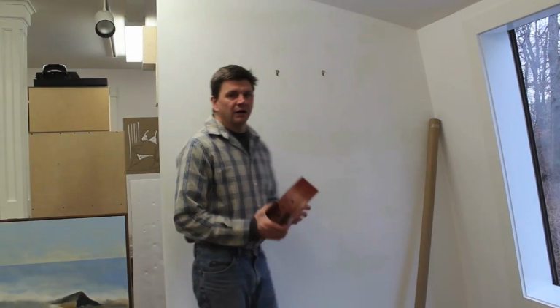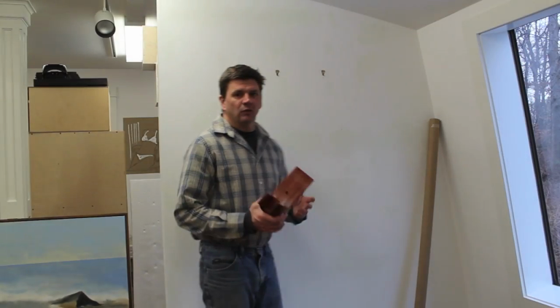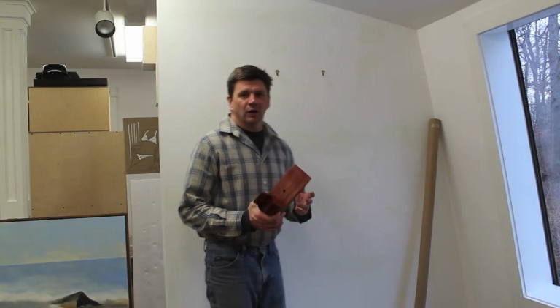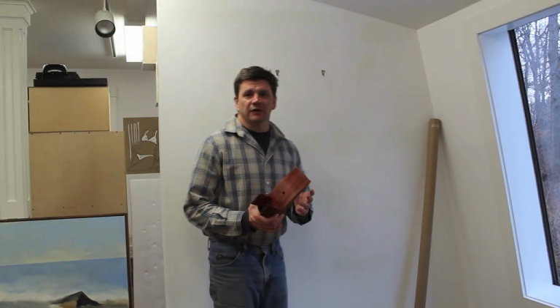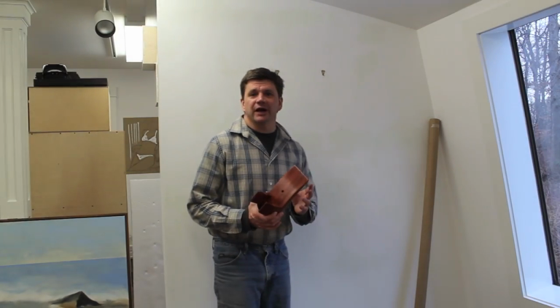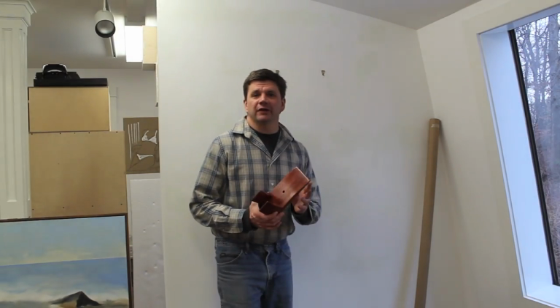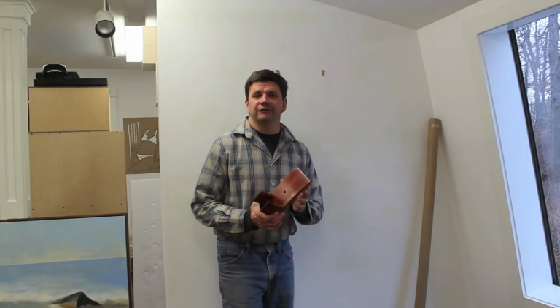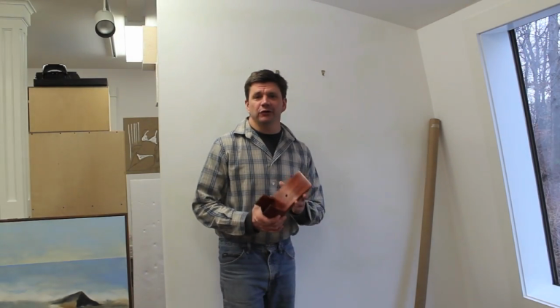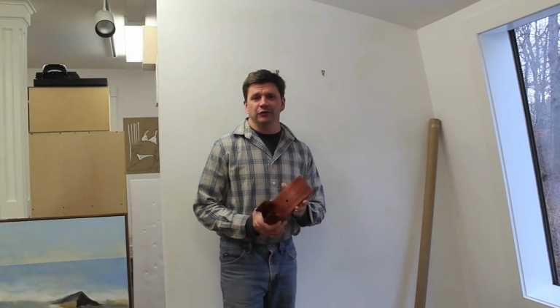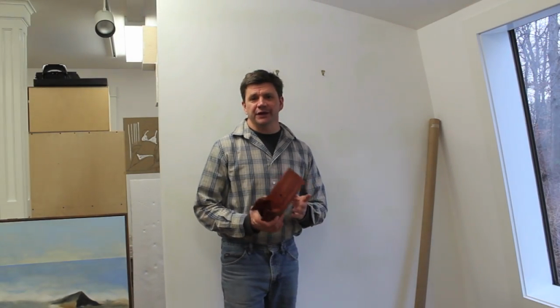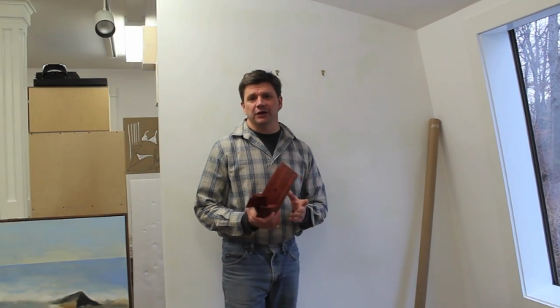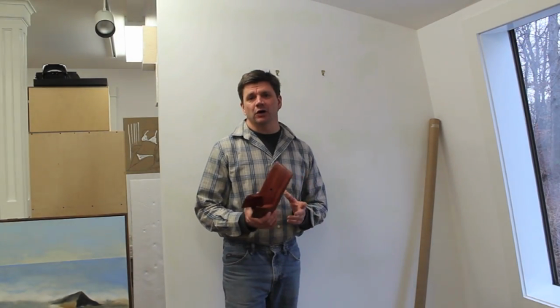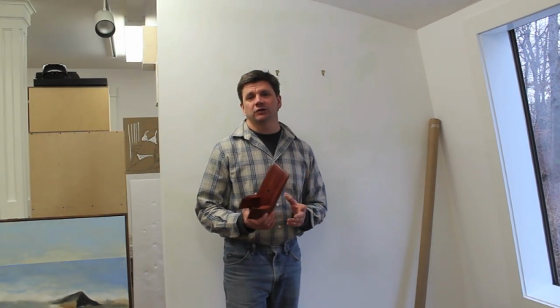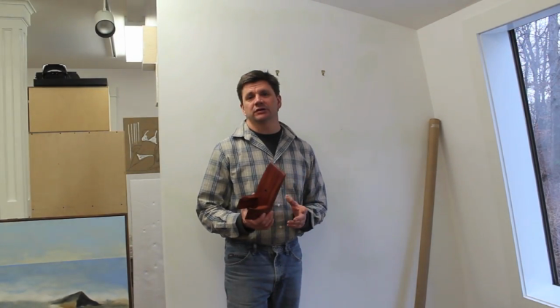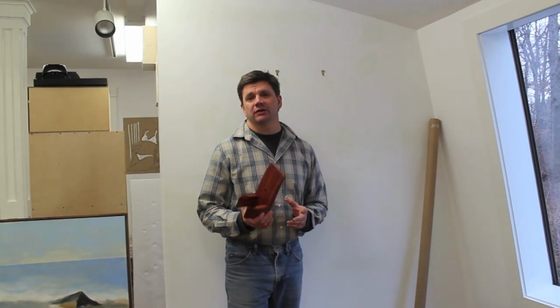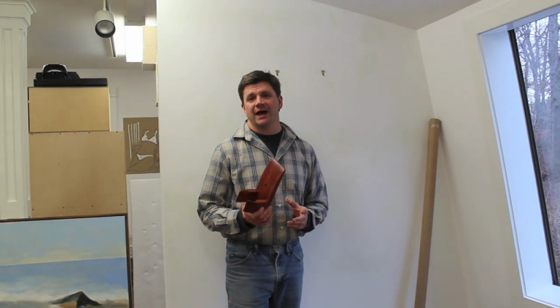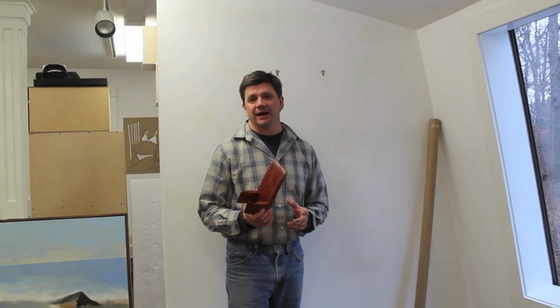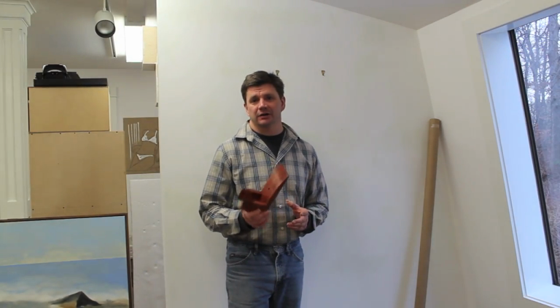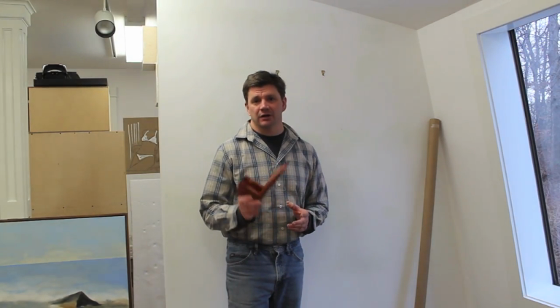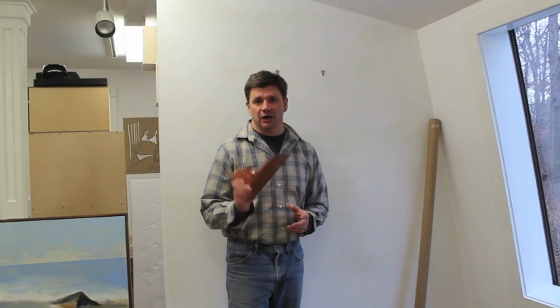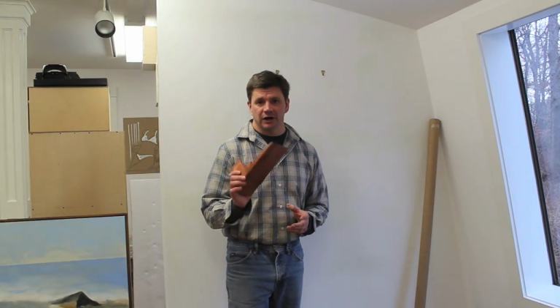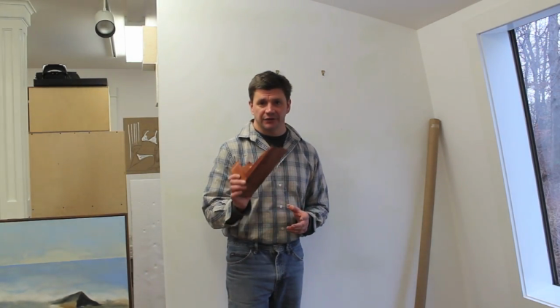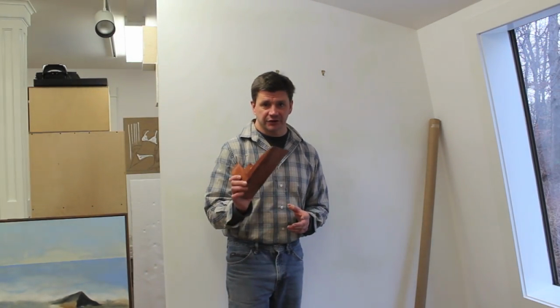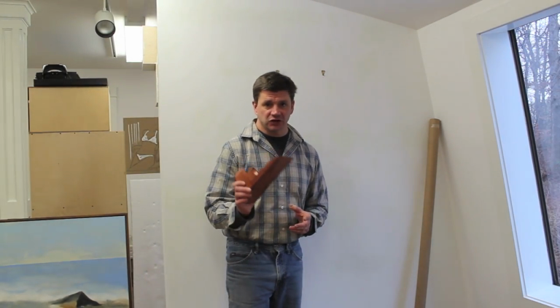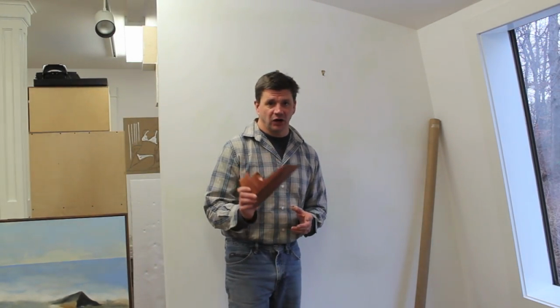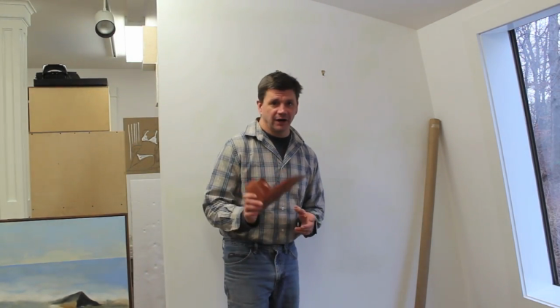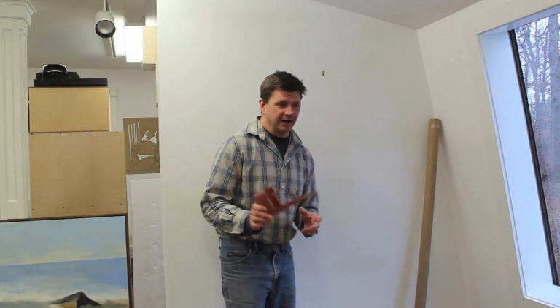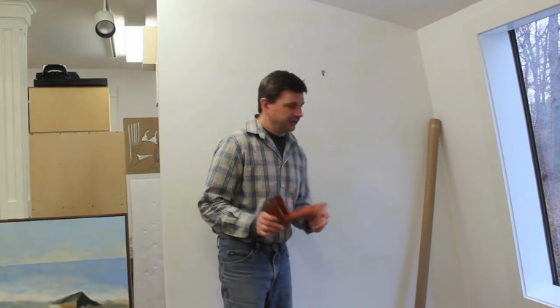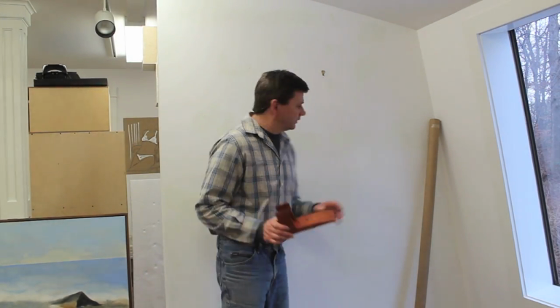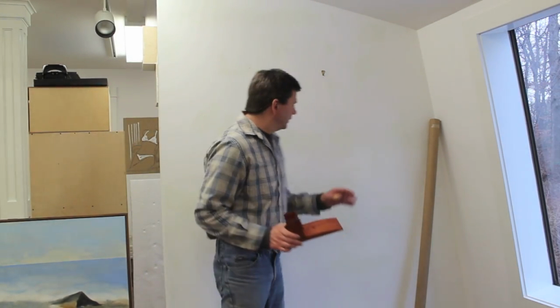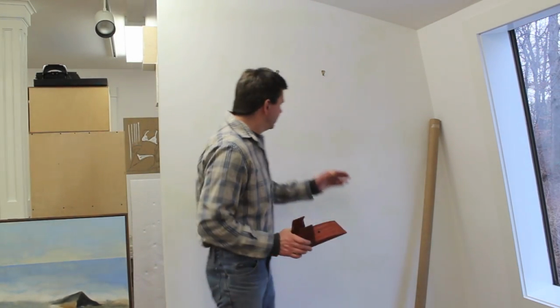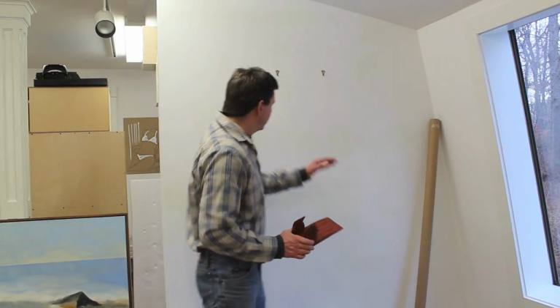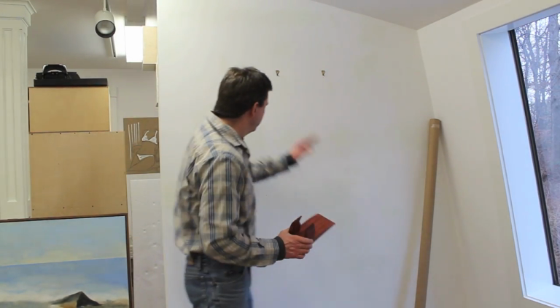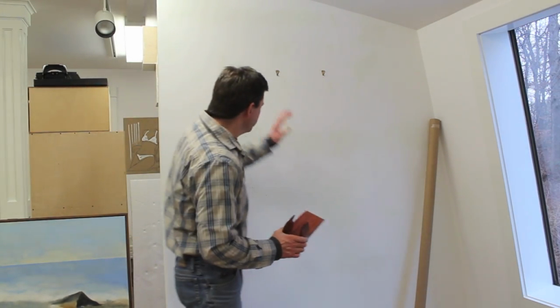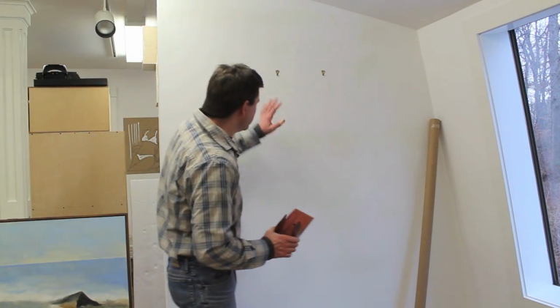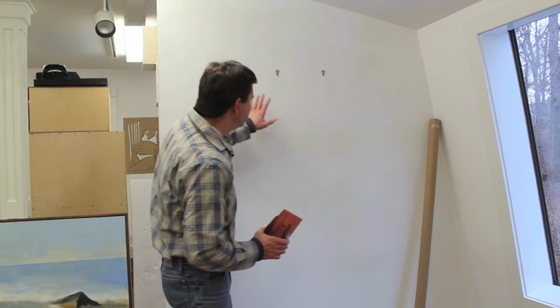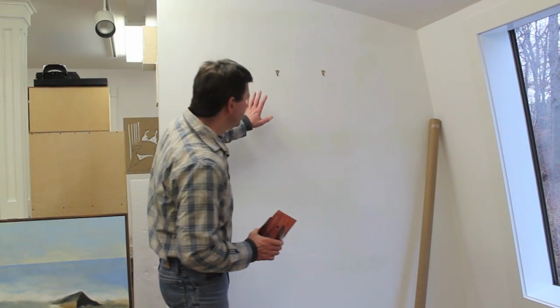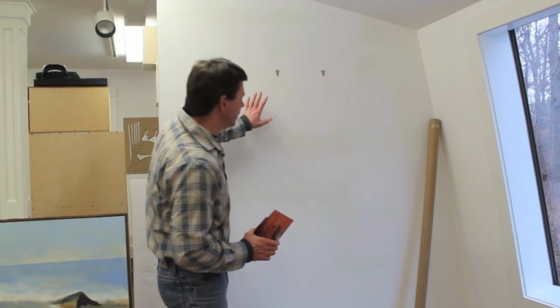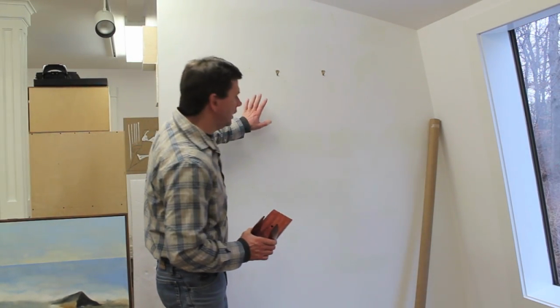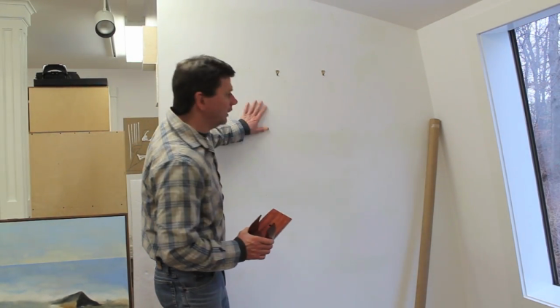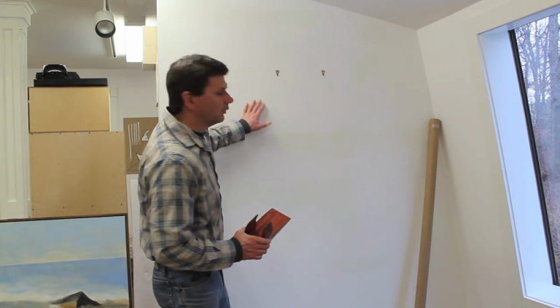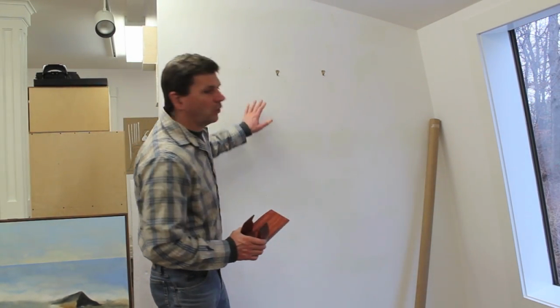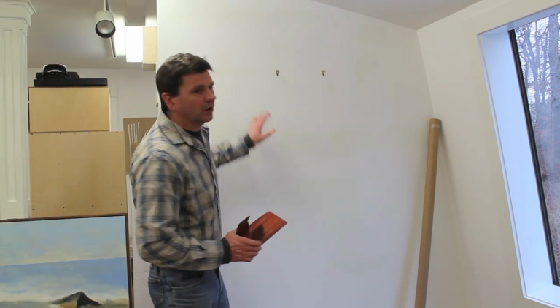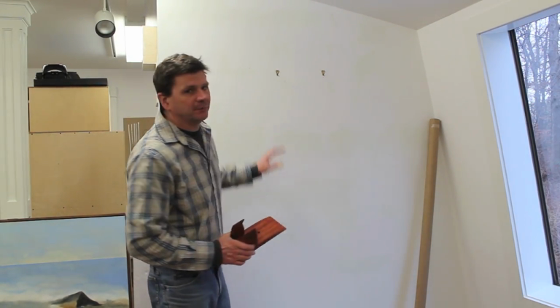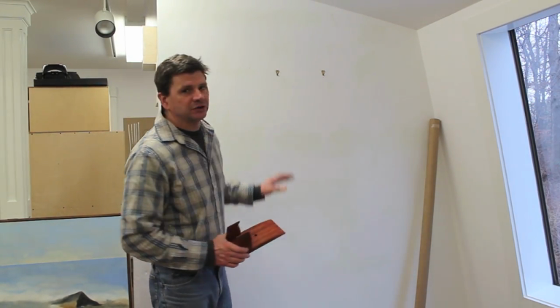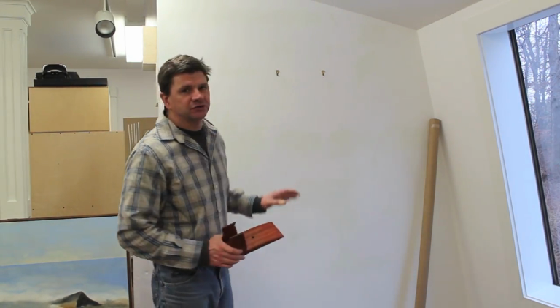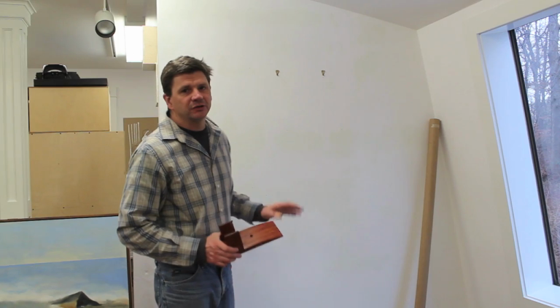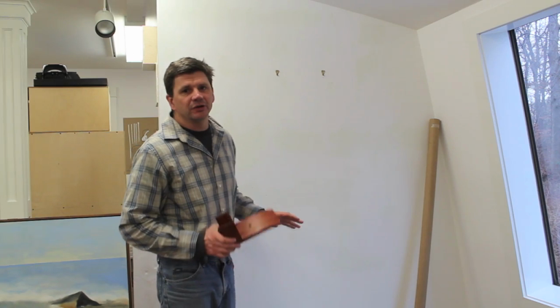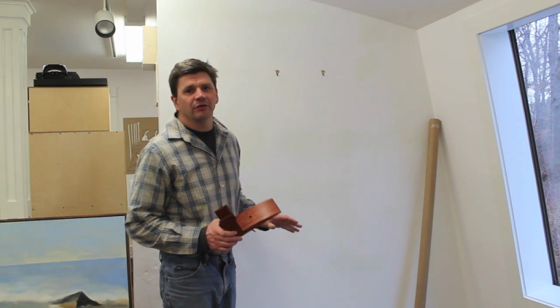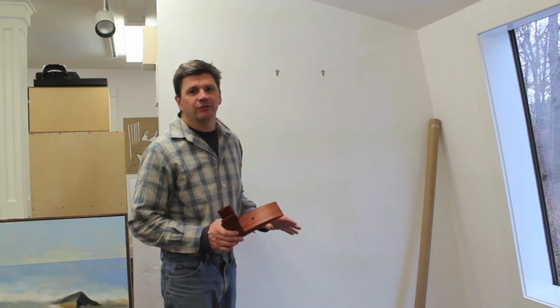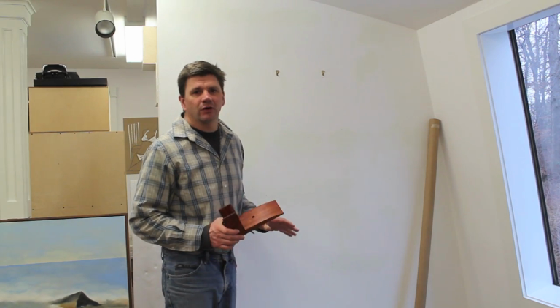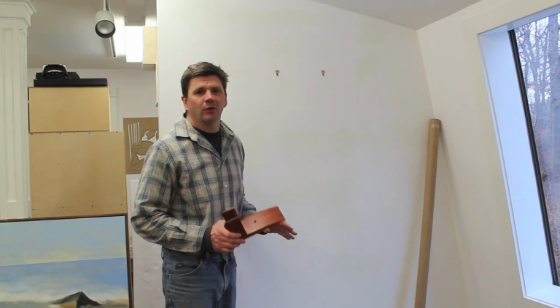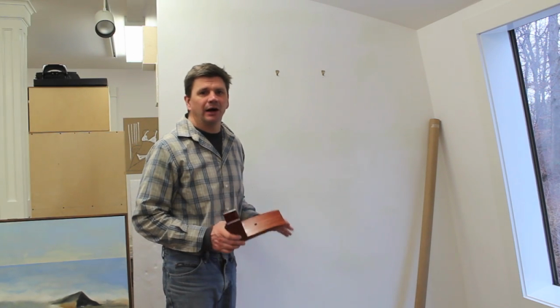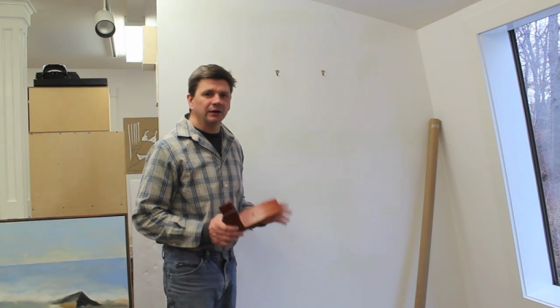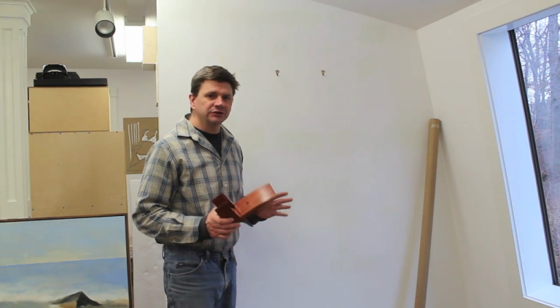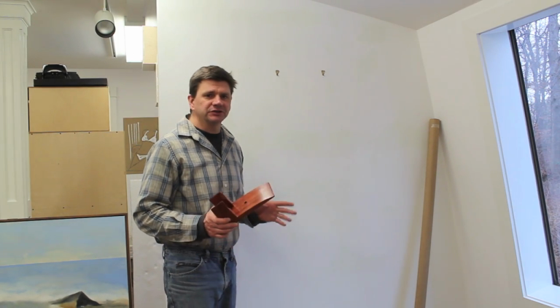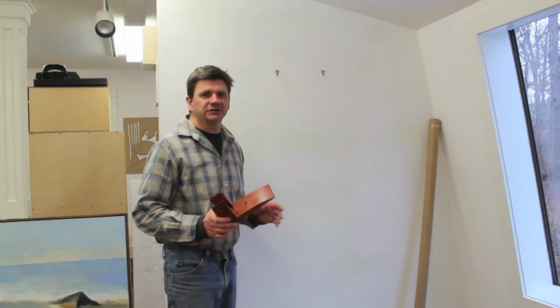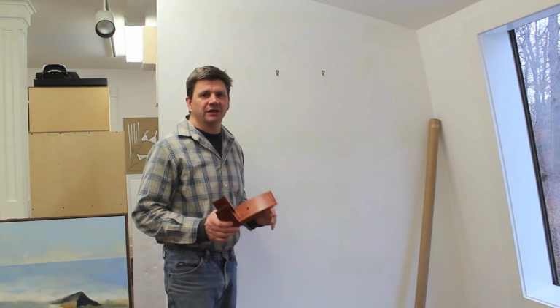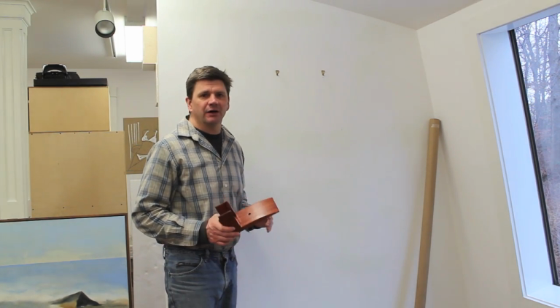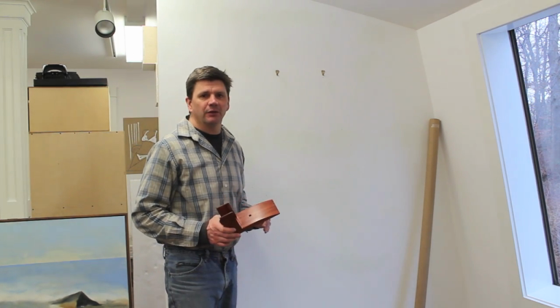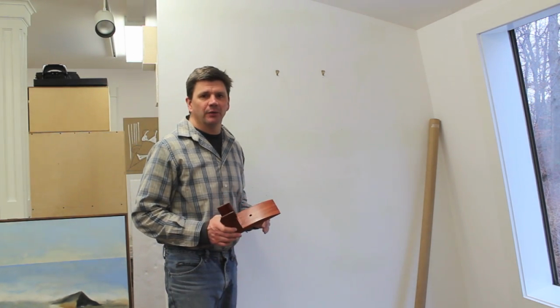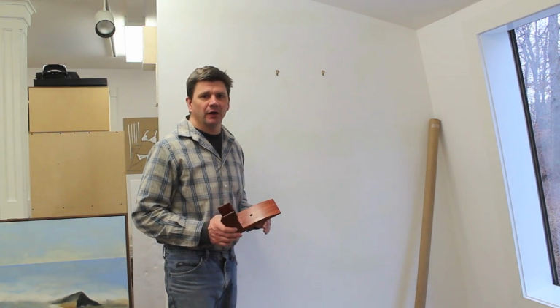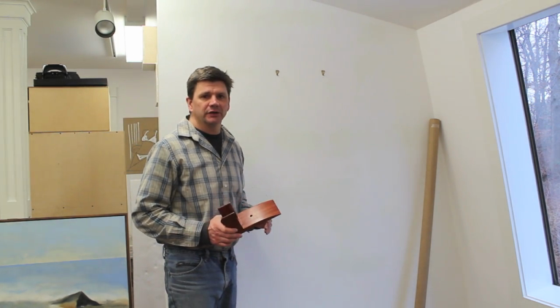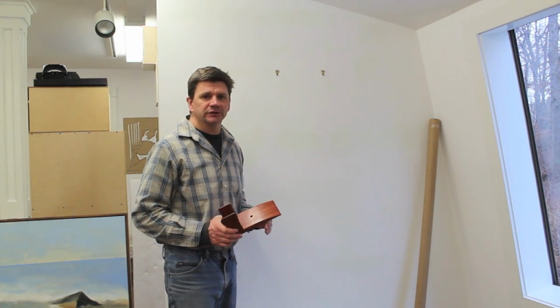I've got a few thin coats of lacquer on the back. Now I'm going to put it on the wall of my studio for a while just to see how it works.